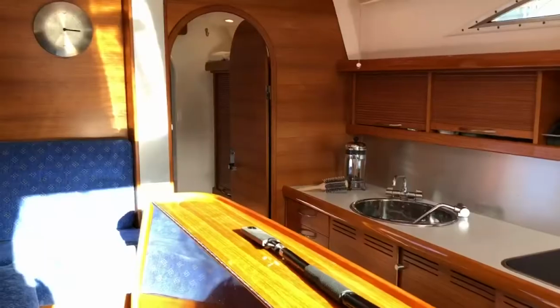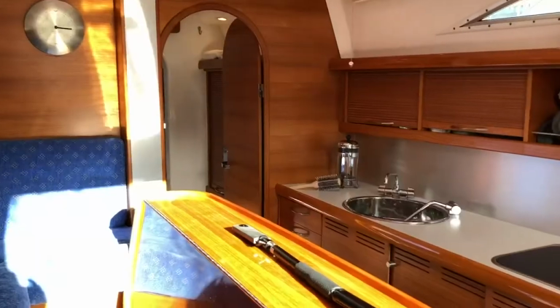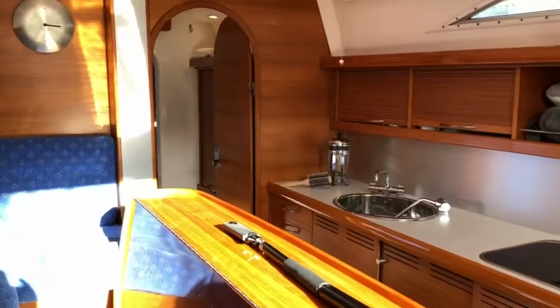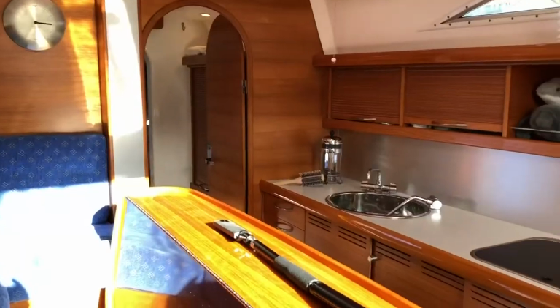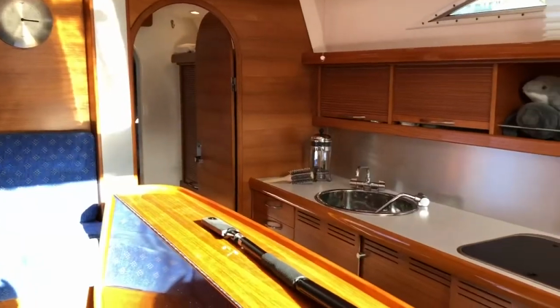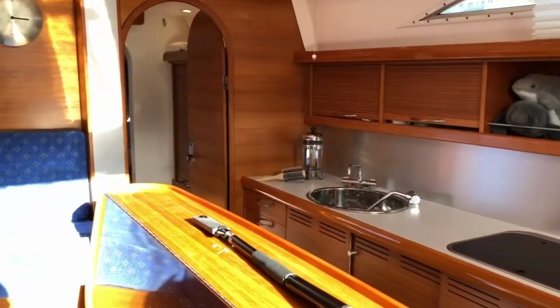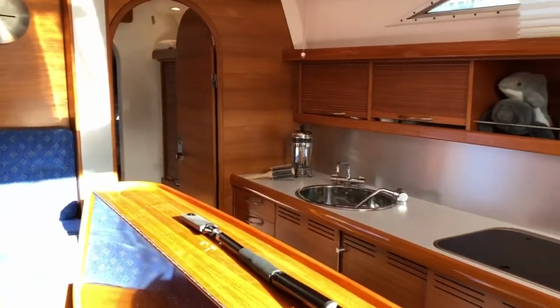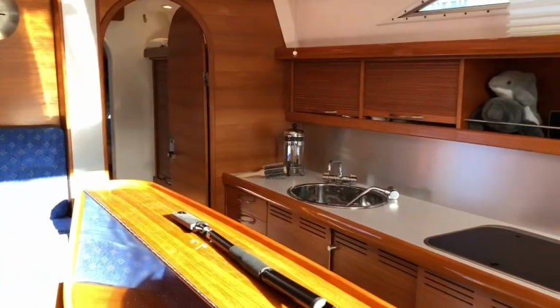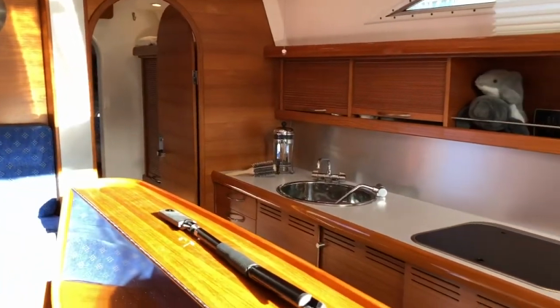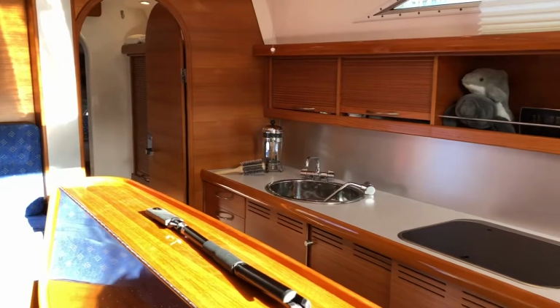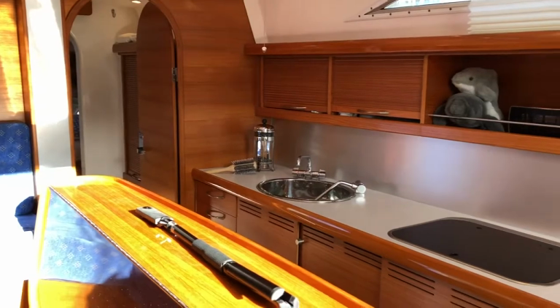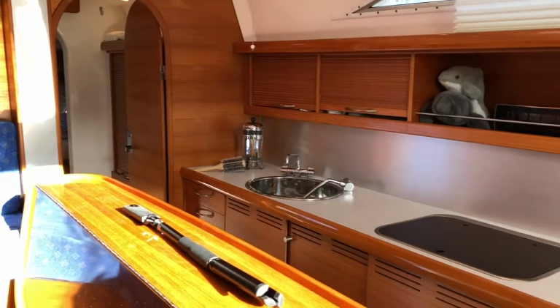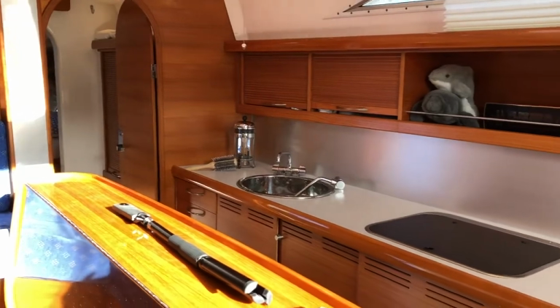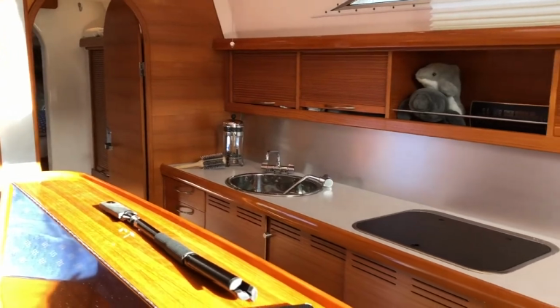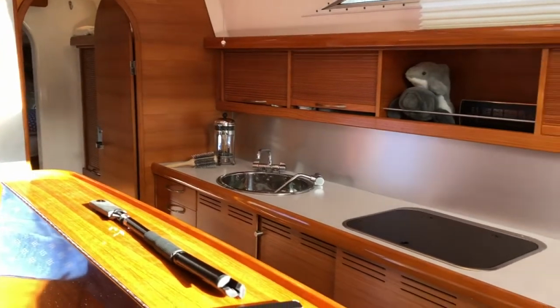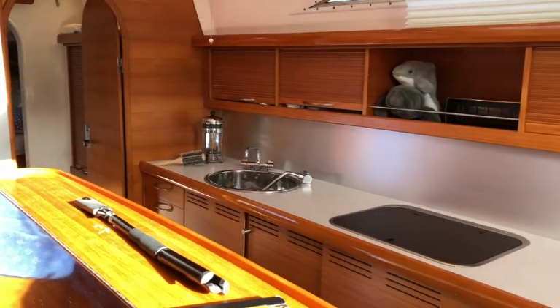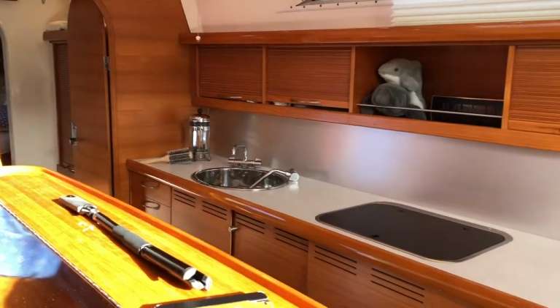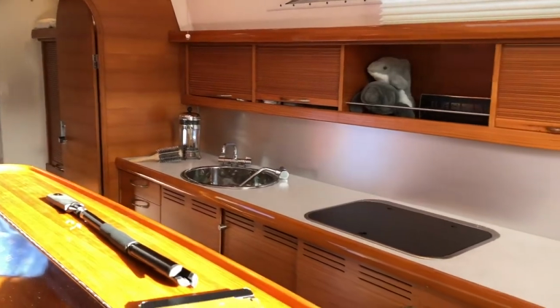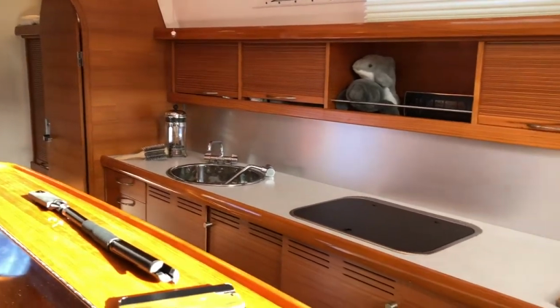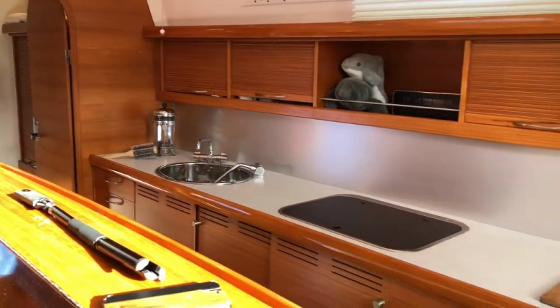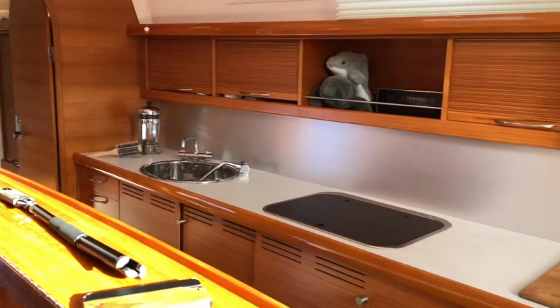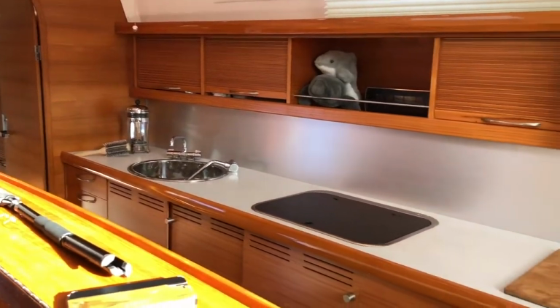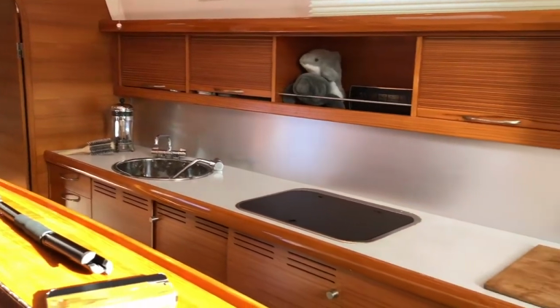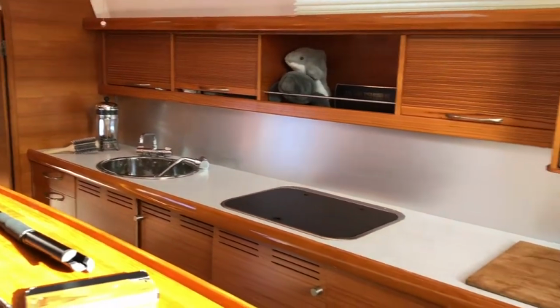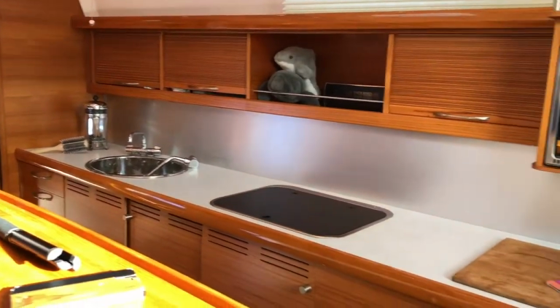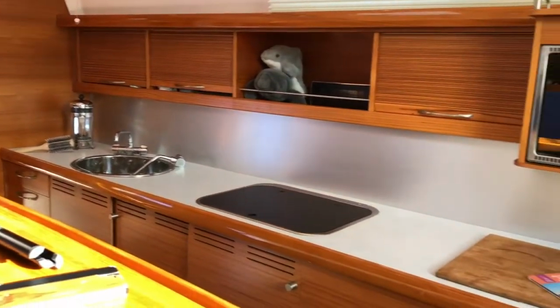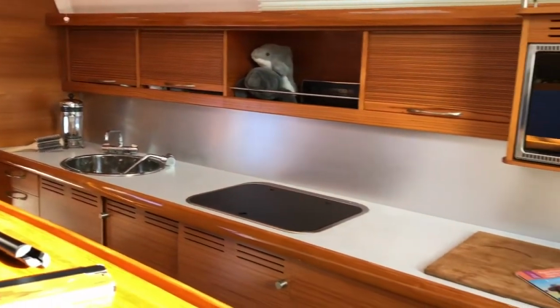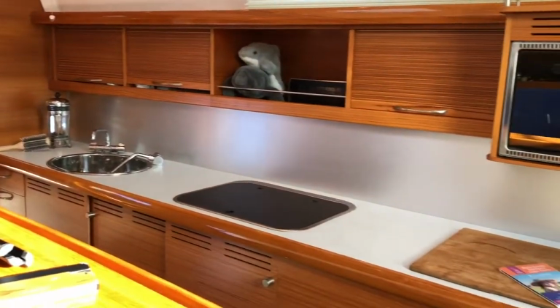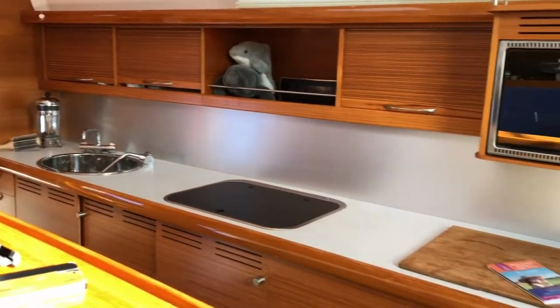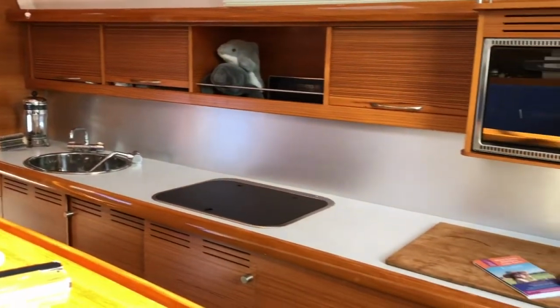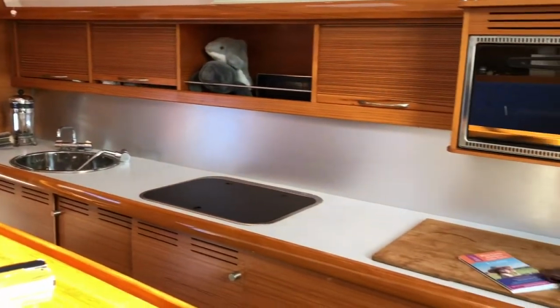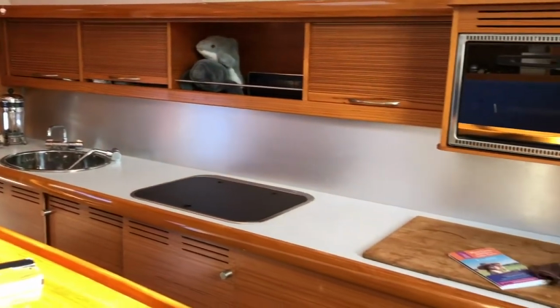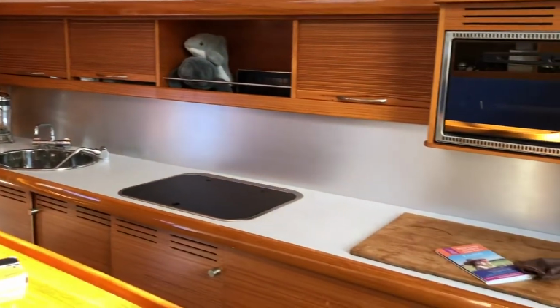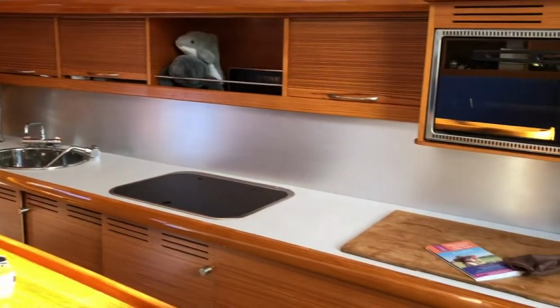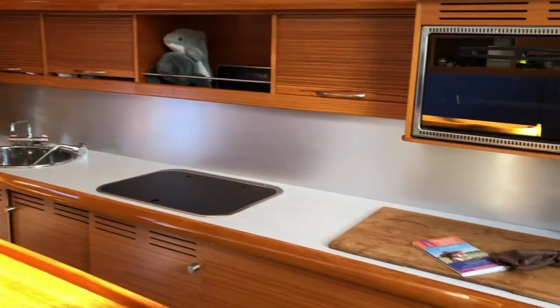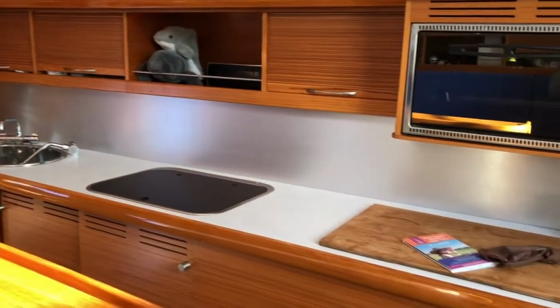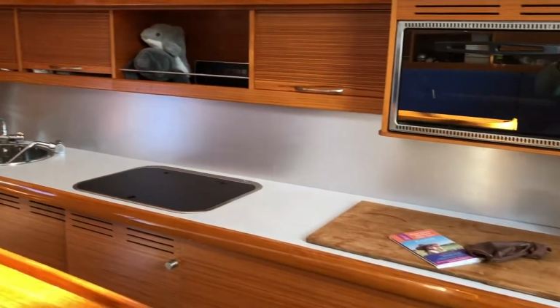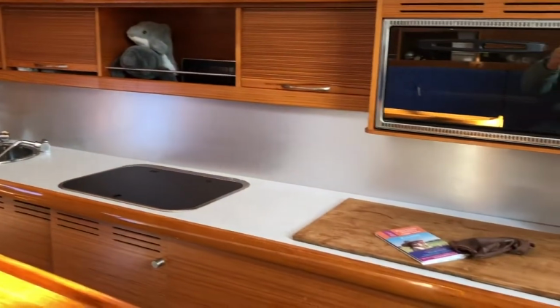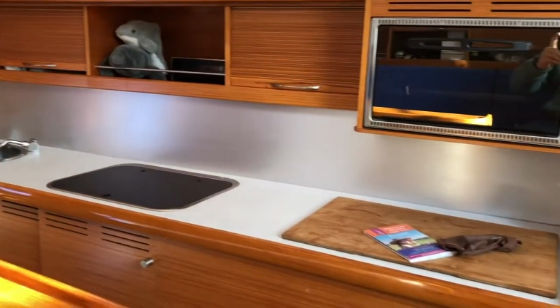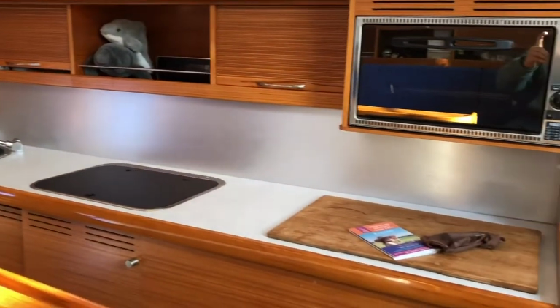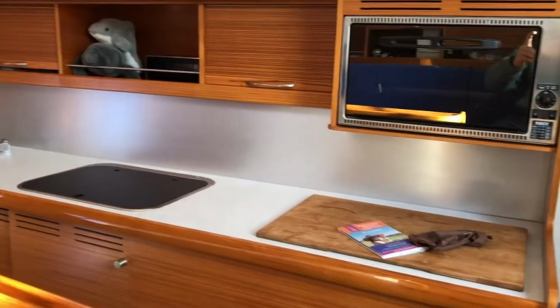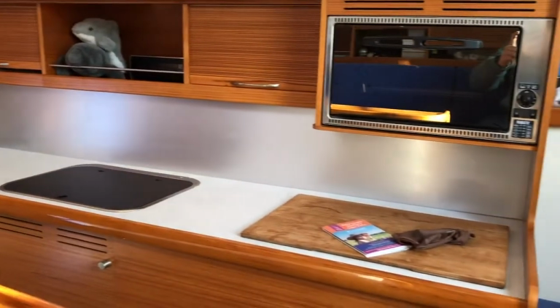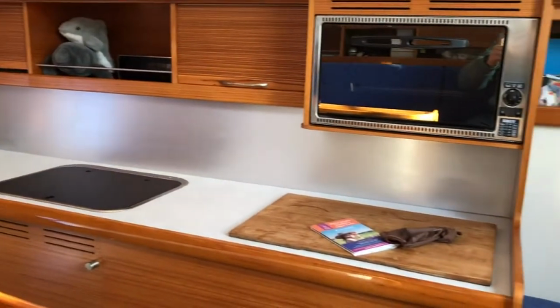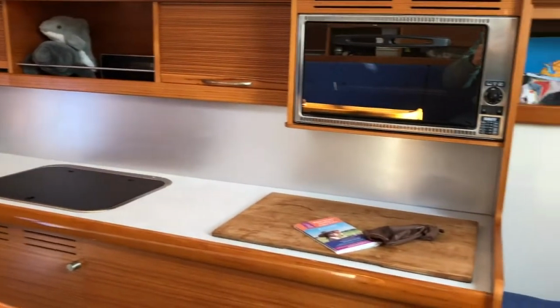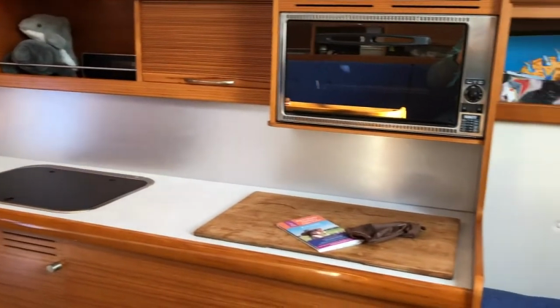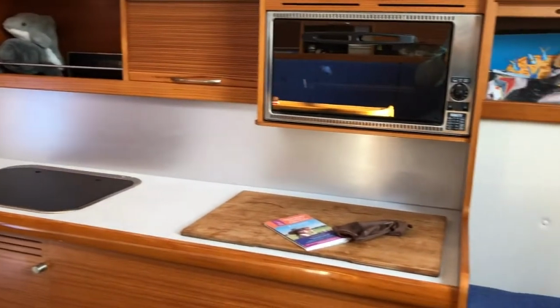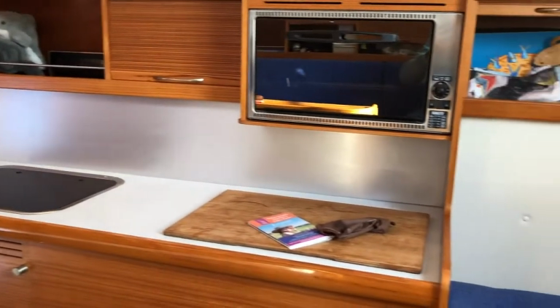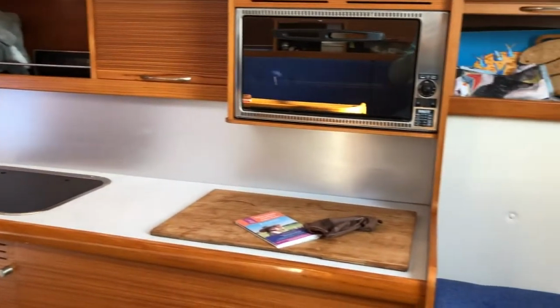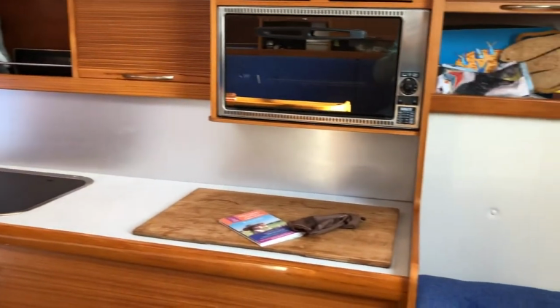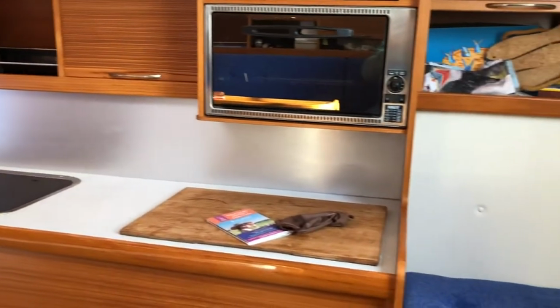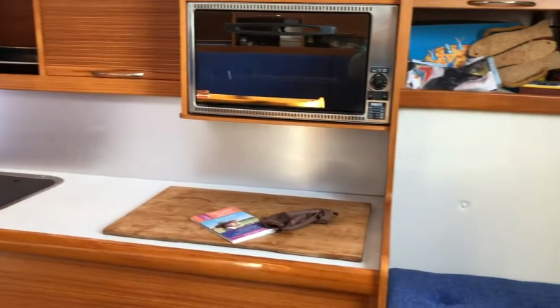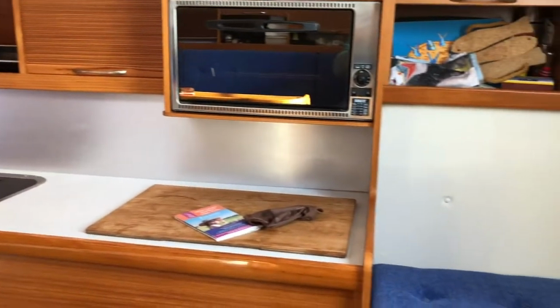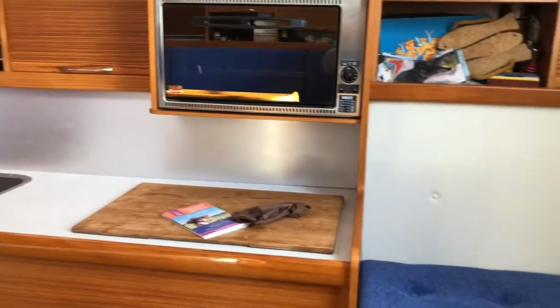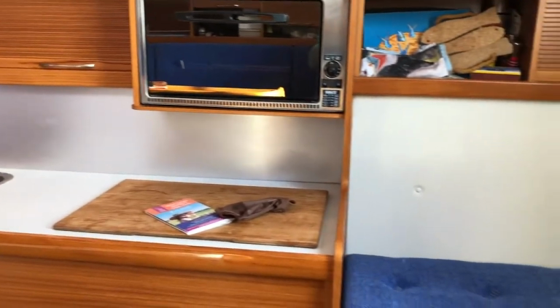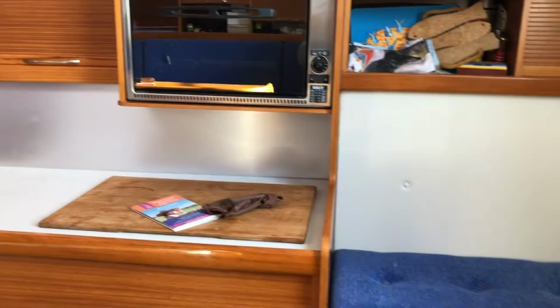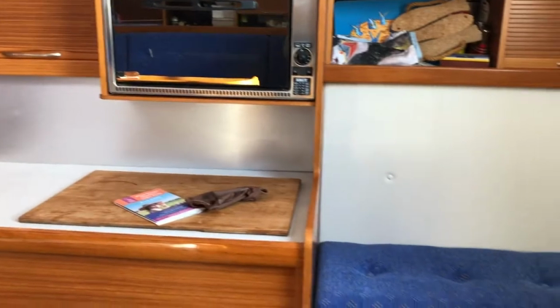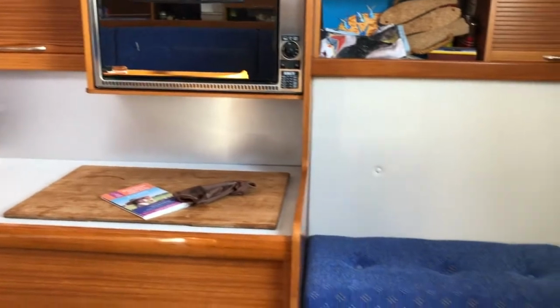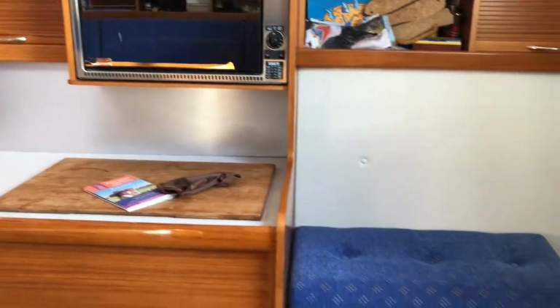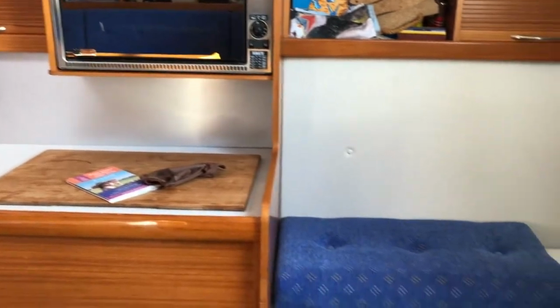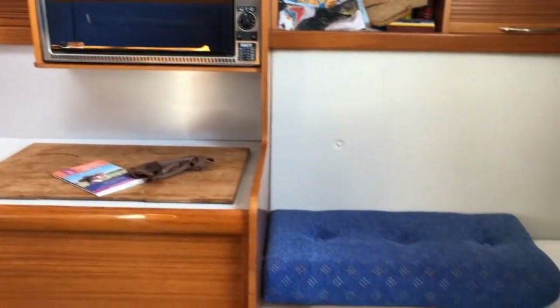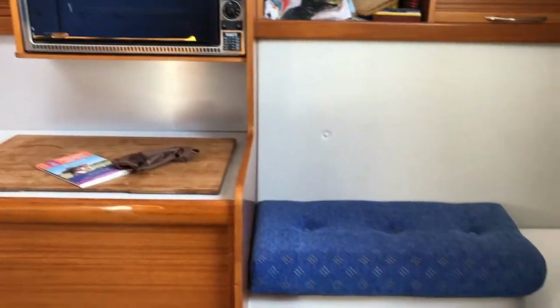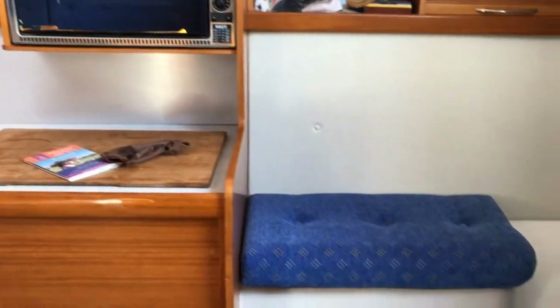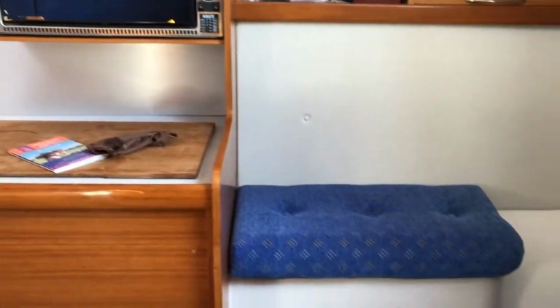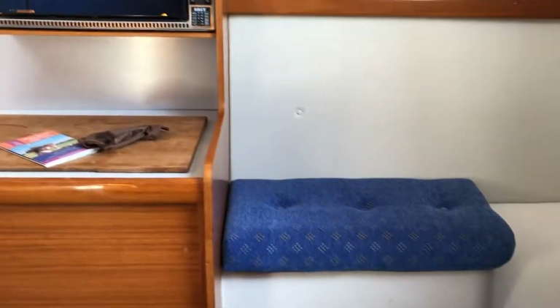To starboard we have a well thought out linear galley with a large stainless steel sink, a three gas ring hob and a gas oven.